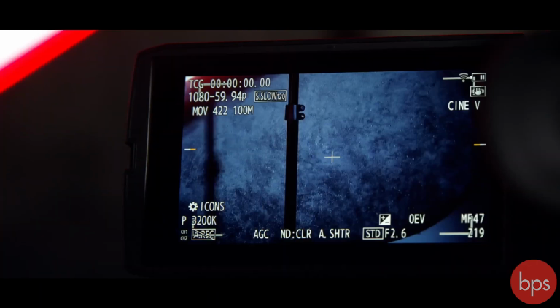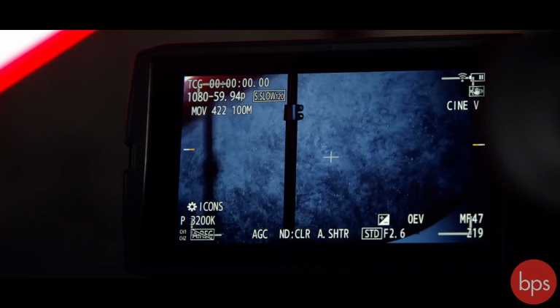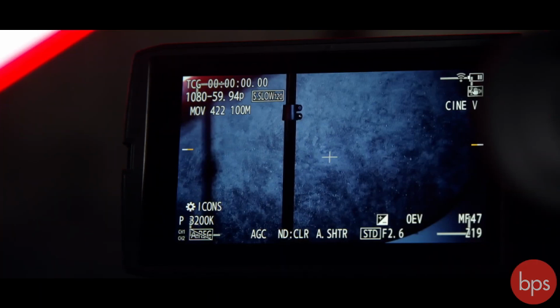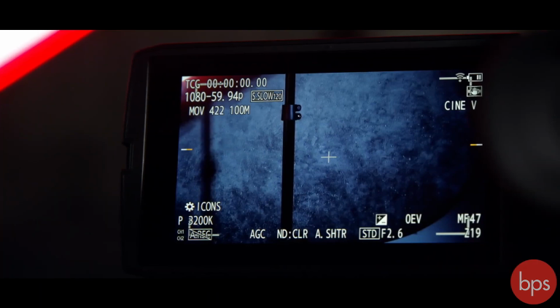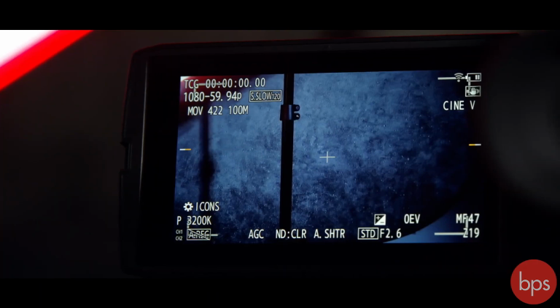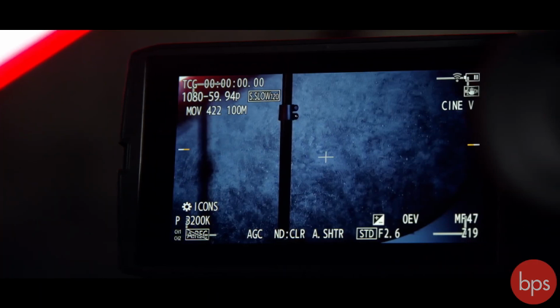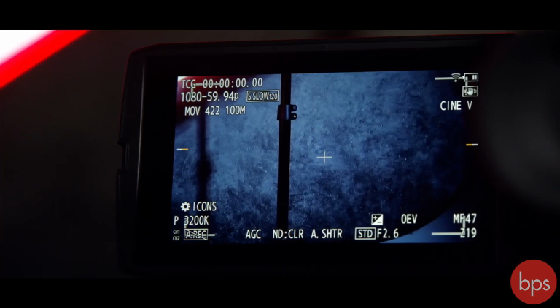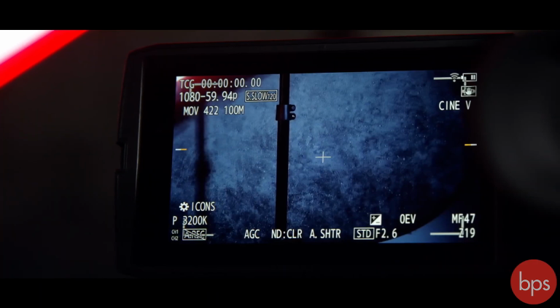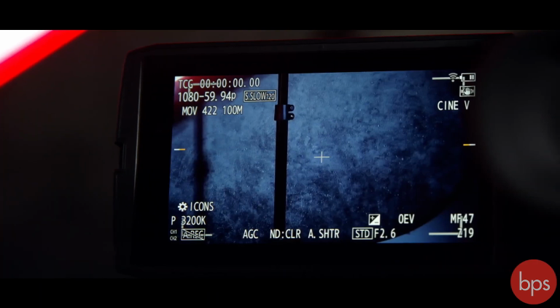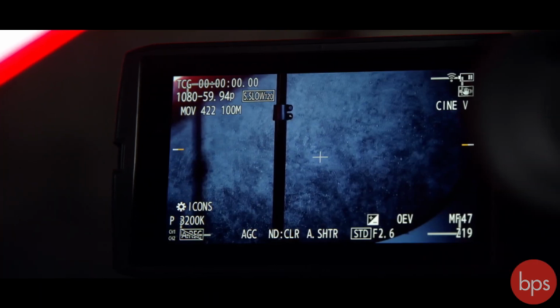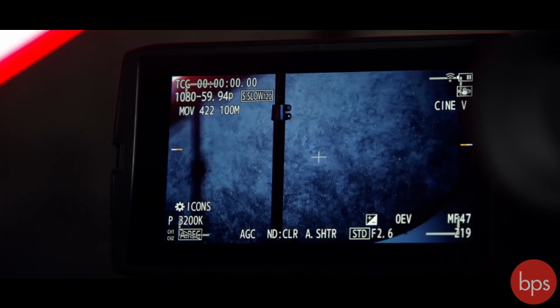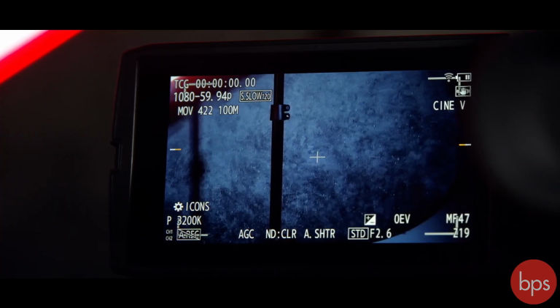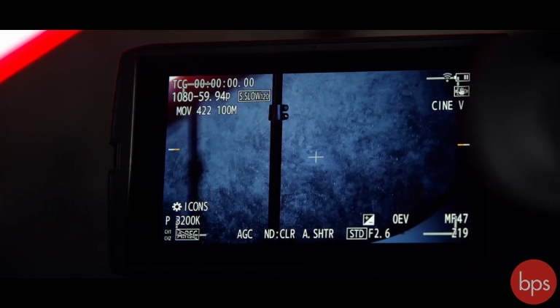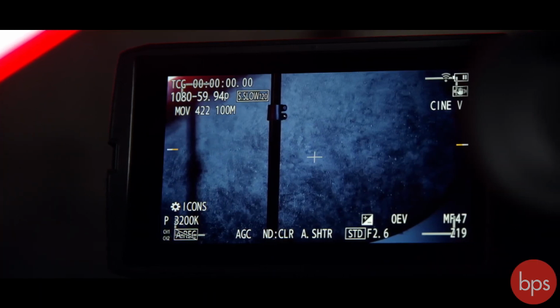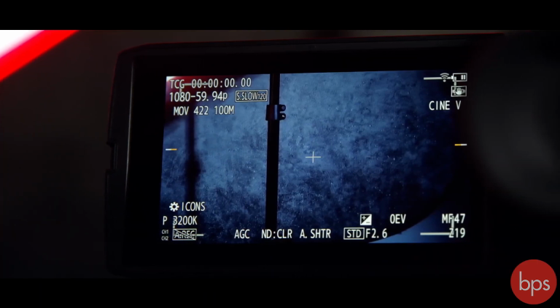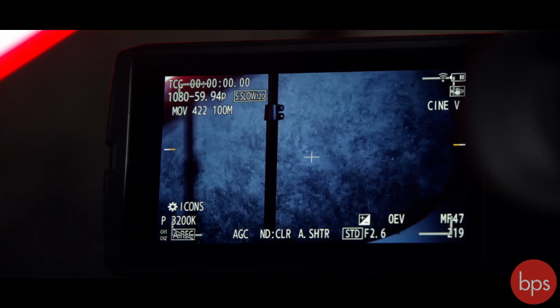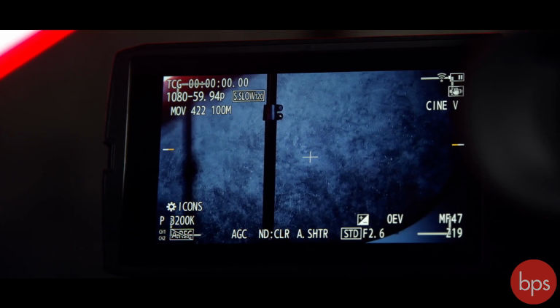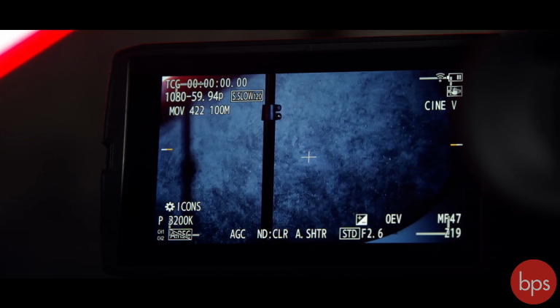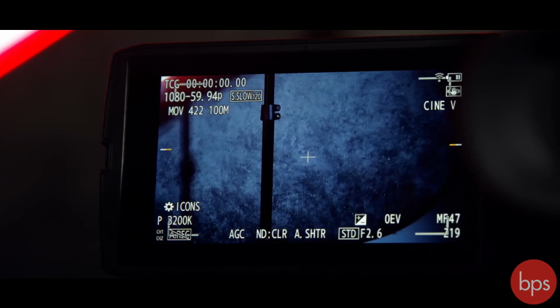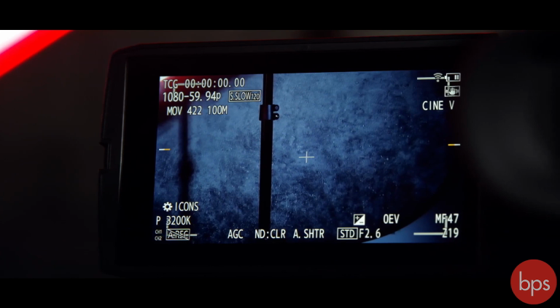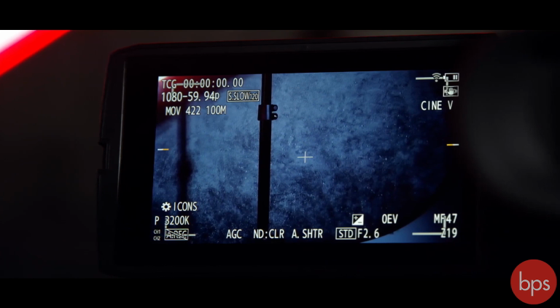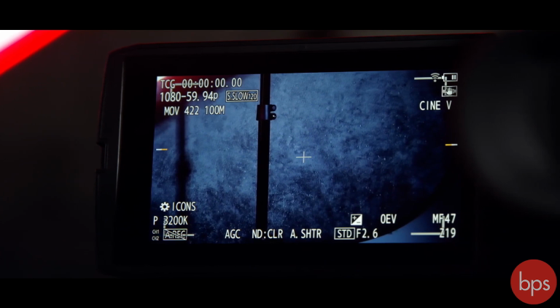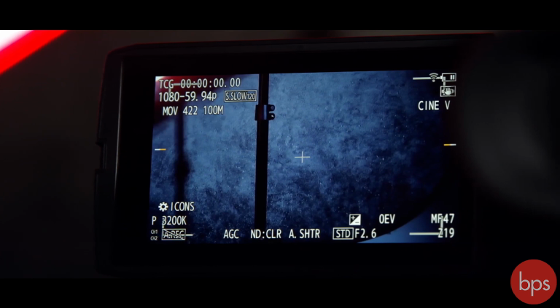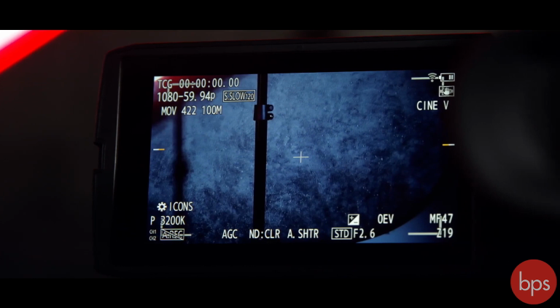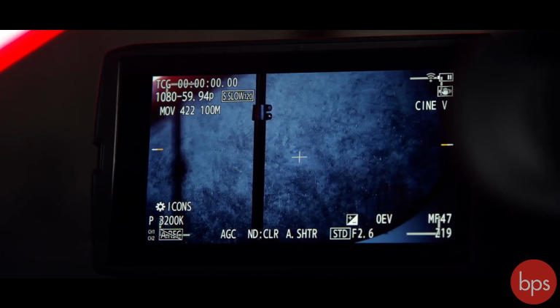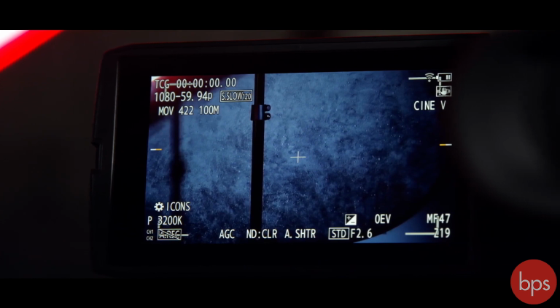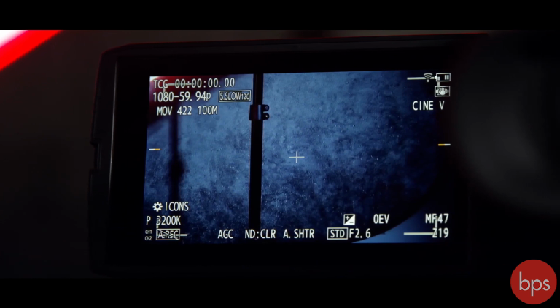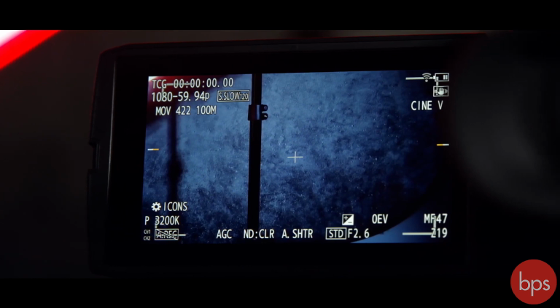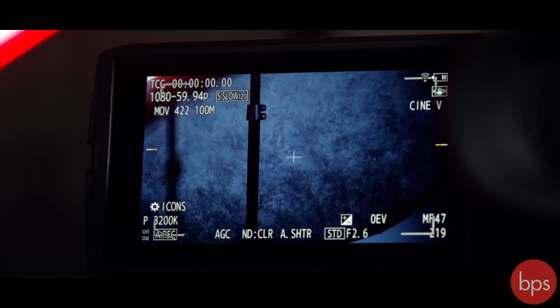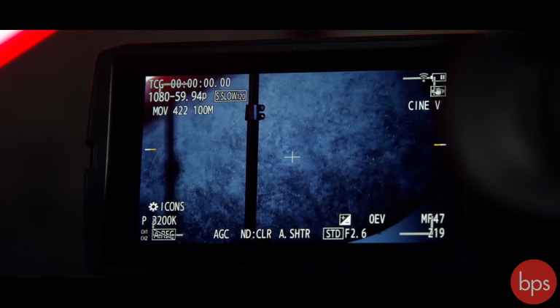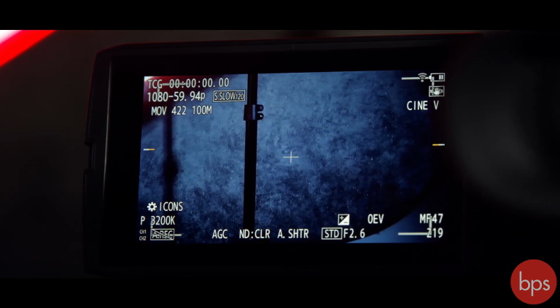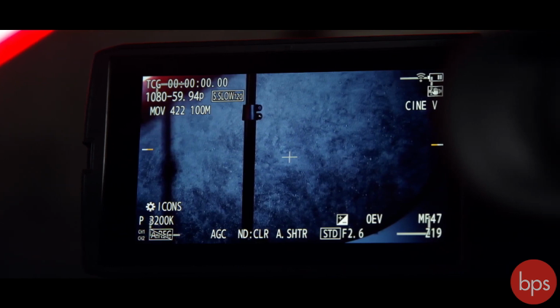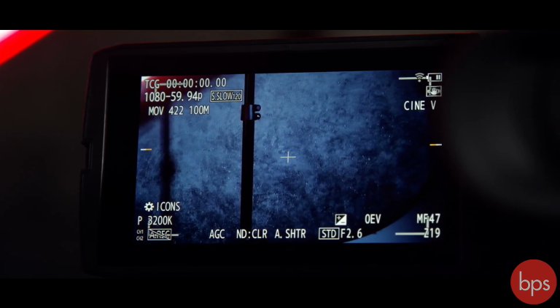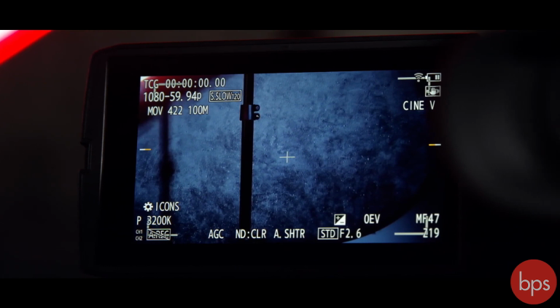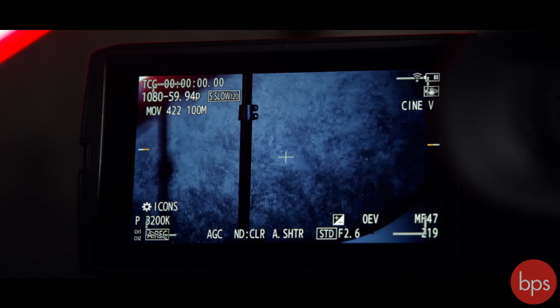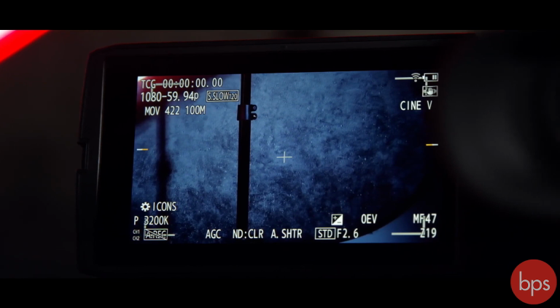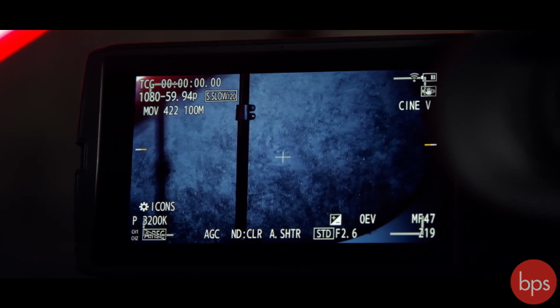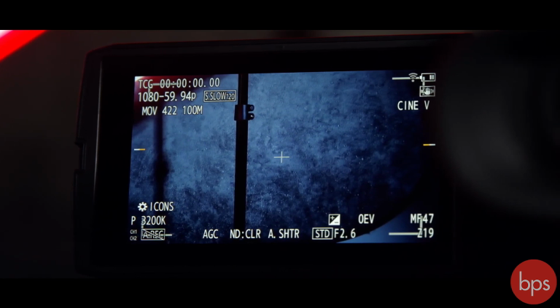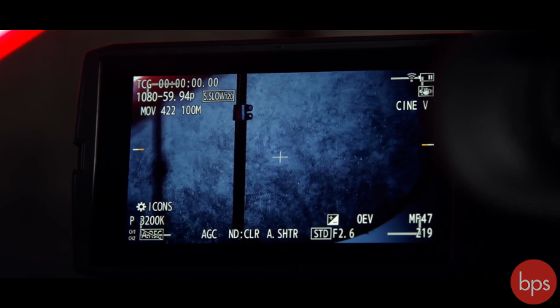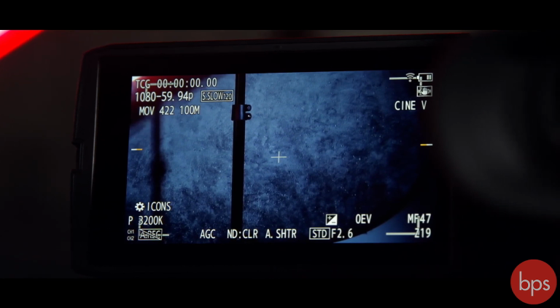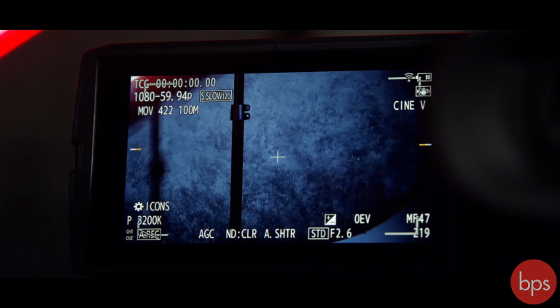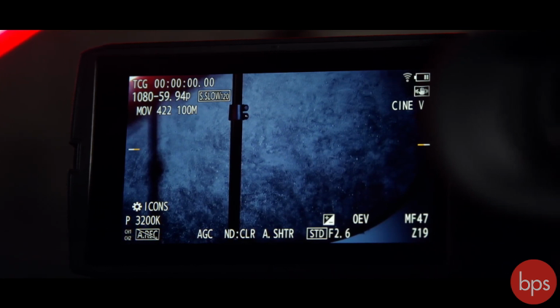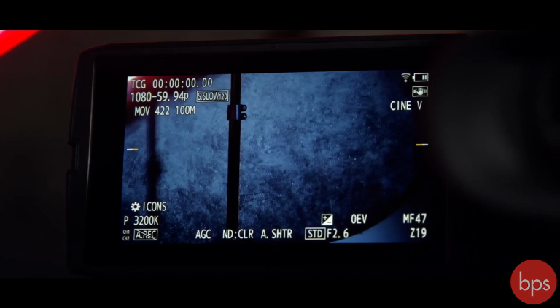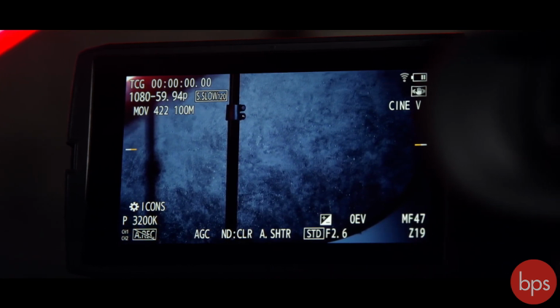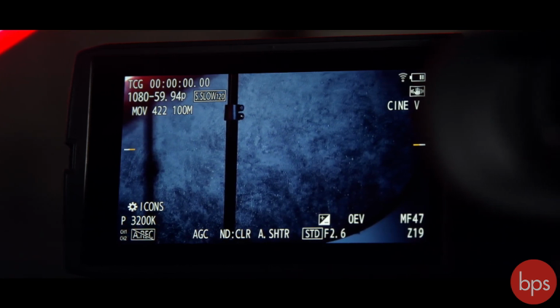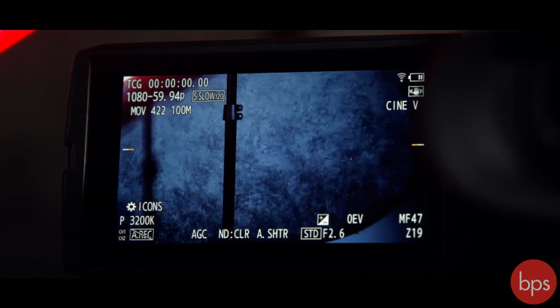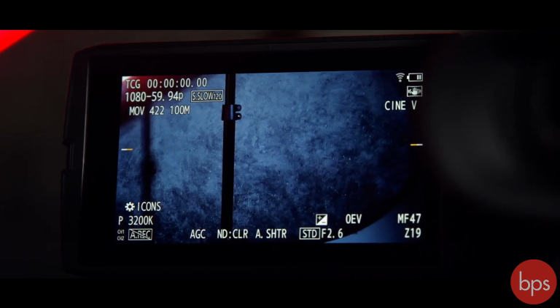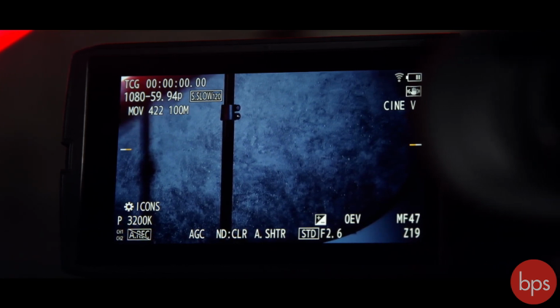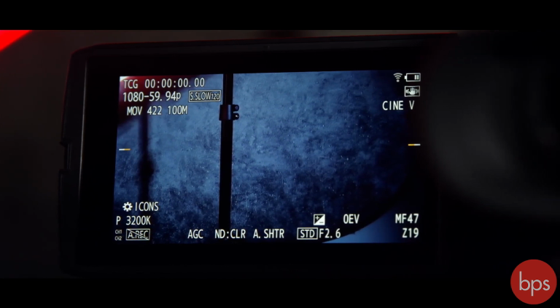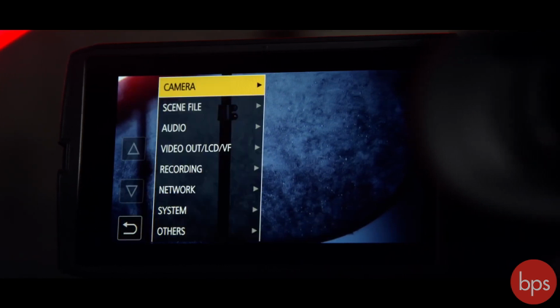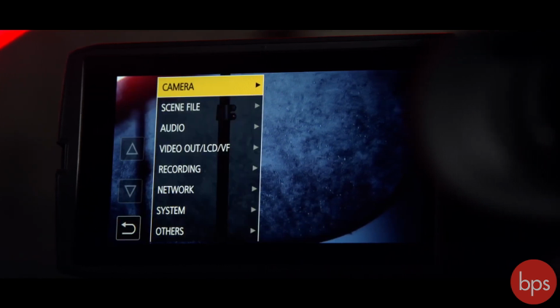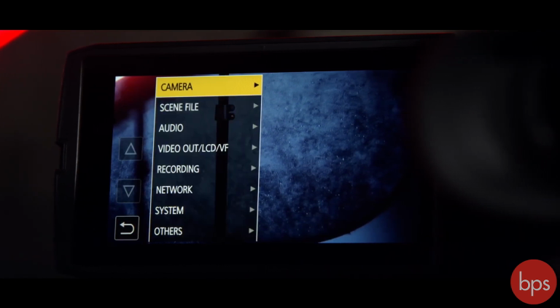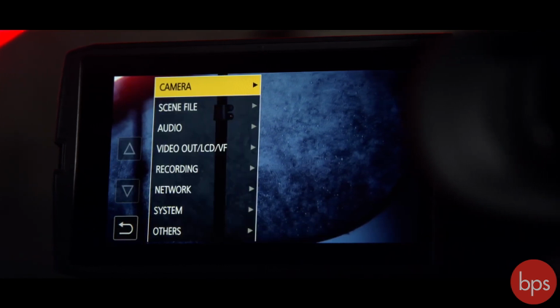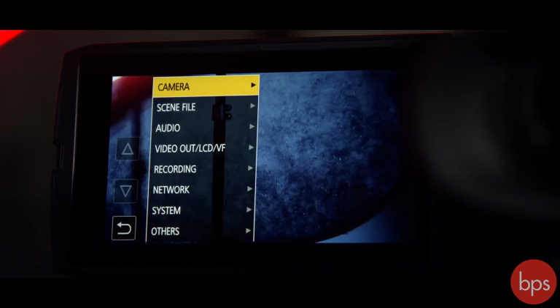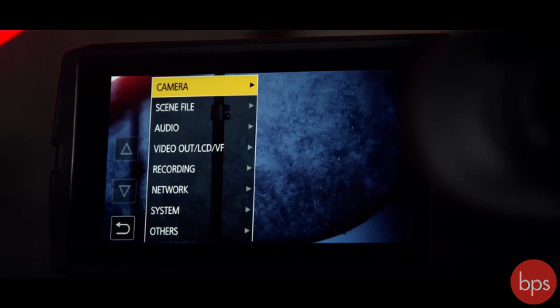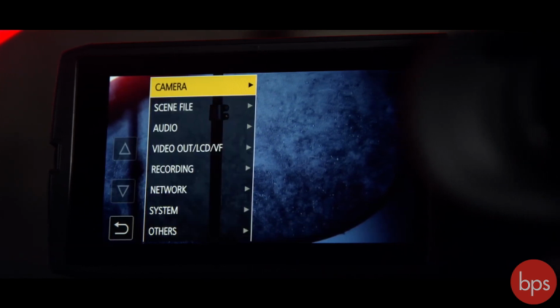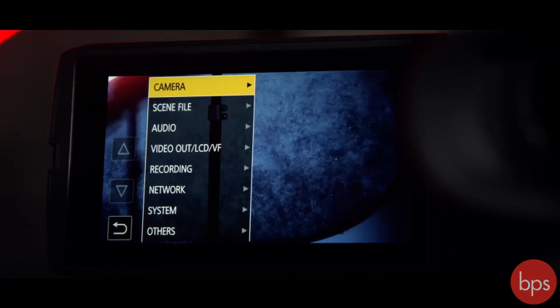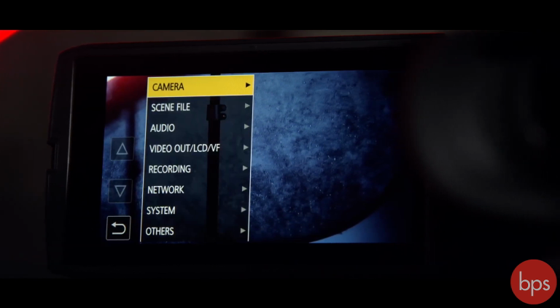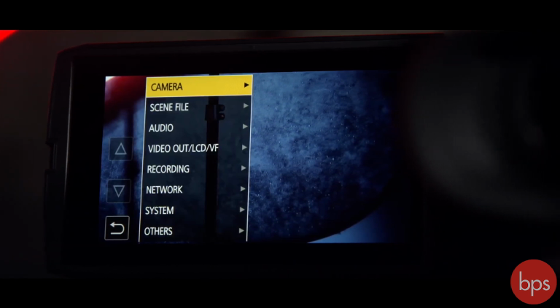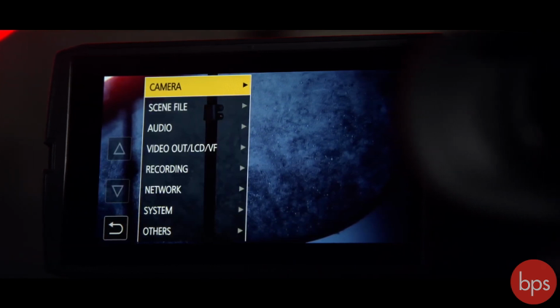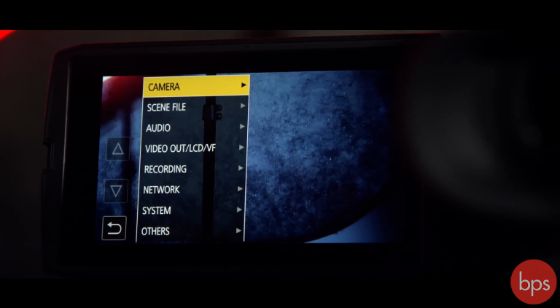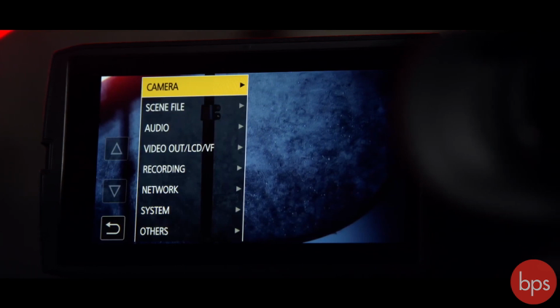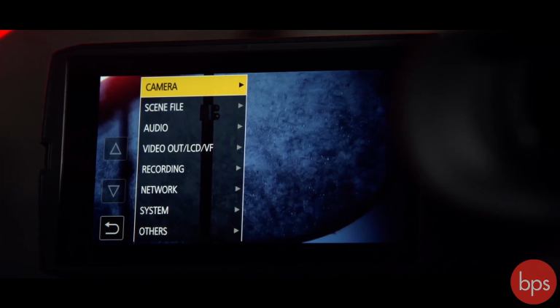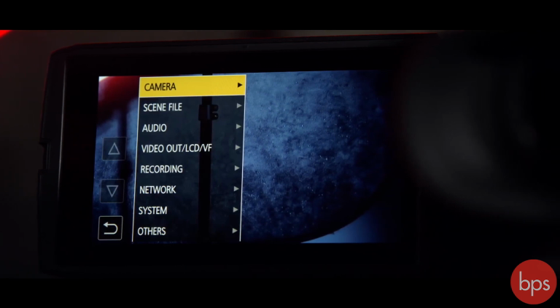All three cameras use Panasonic's high precision autofocus system, bringing along face detection and subject tracking with colour recognition.